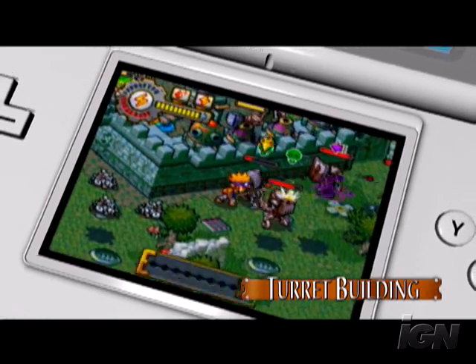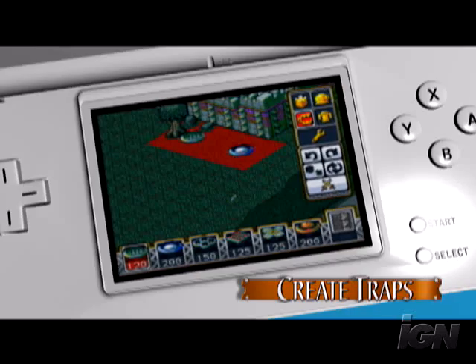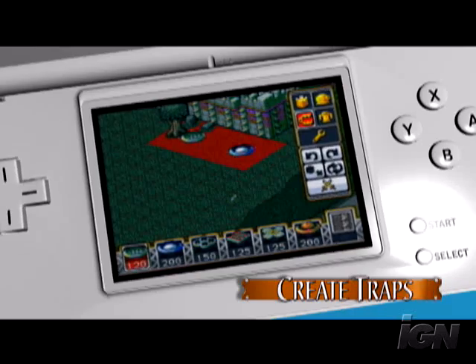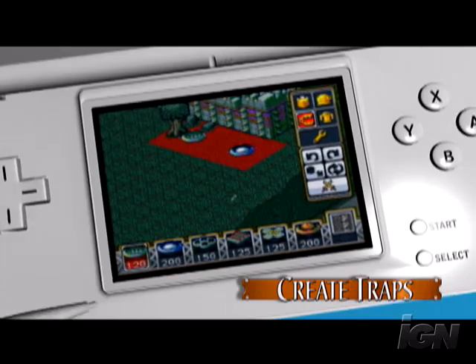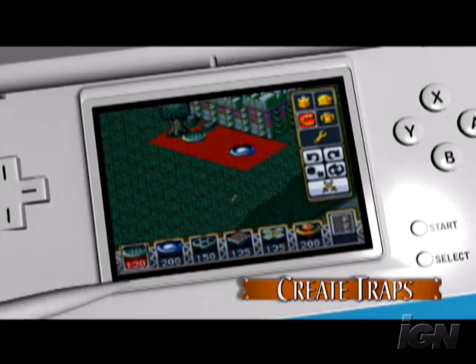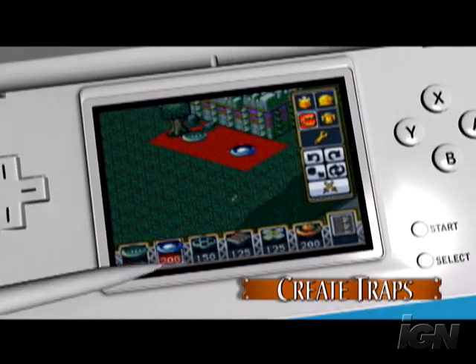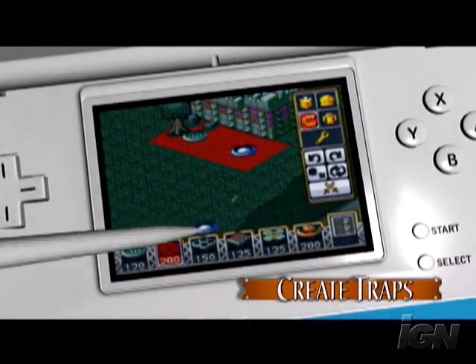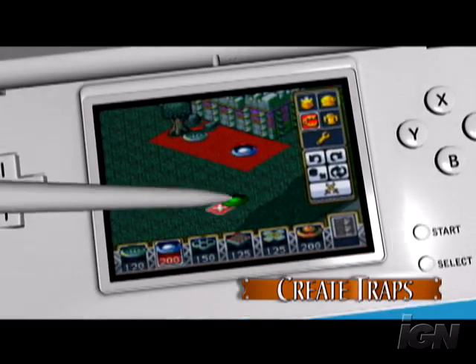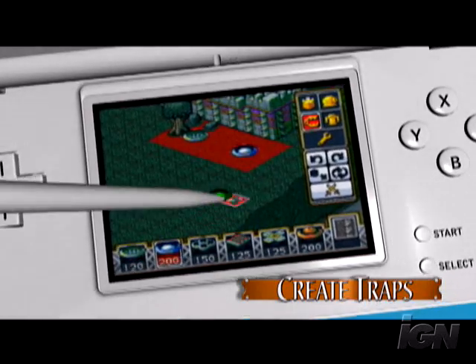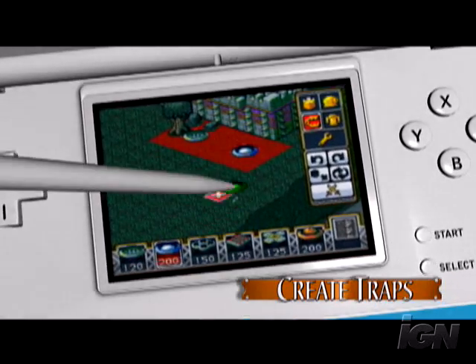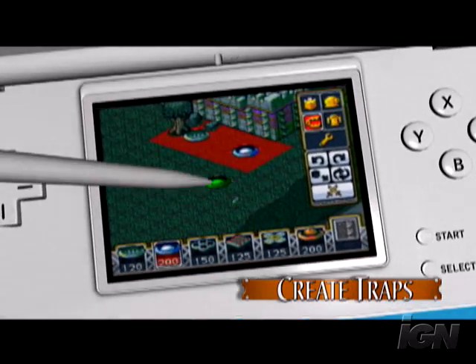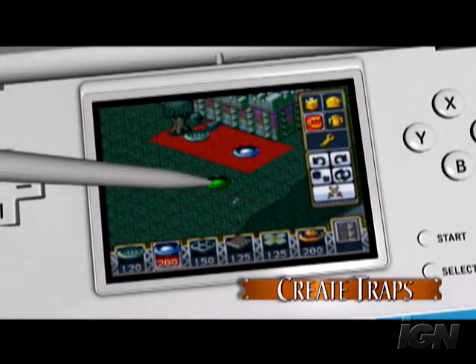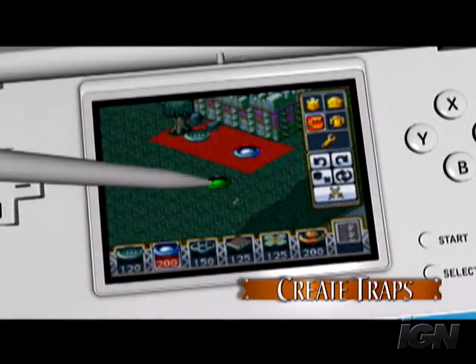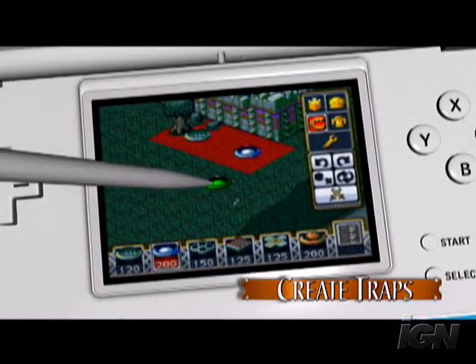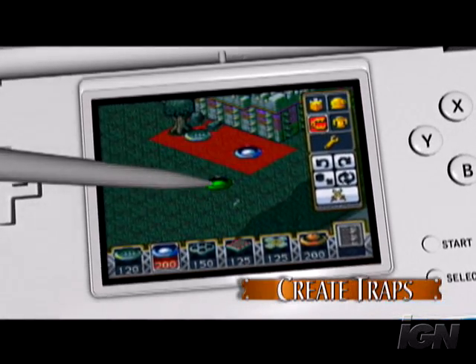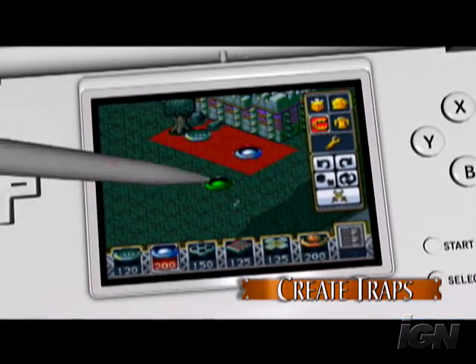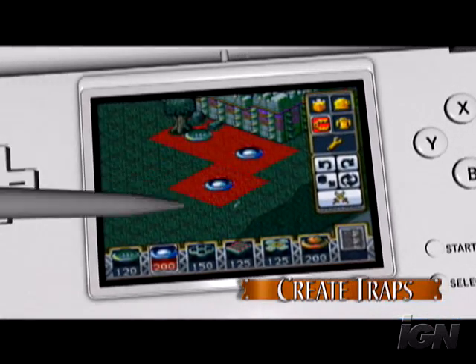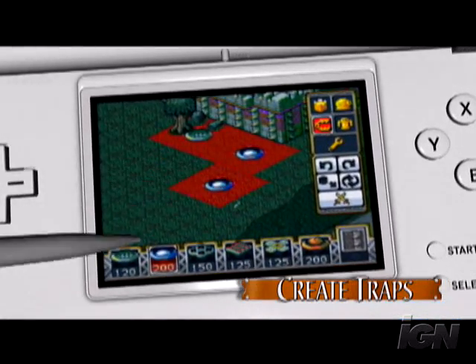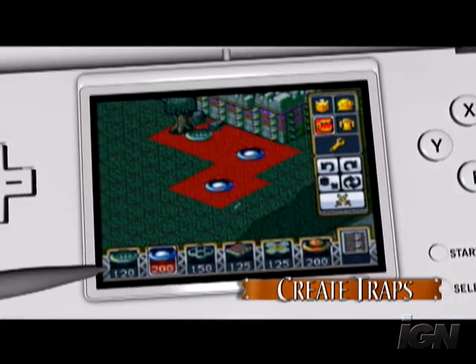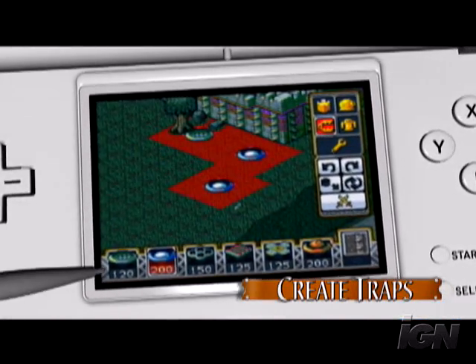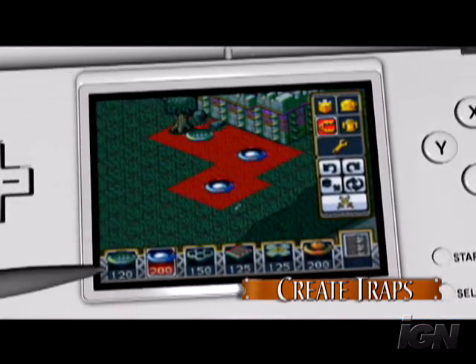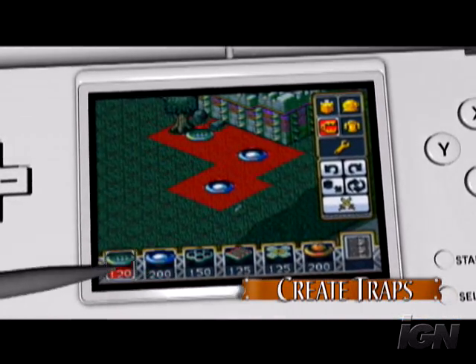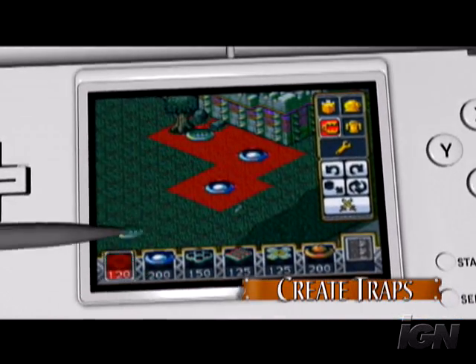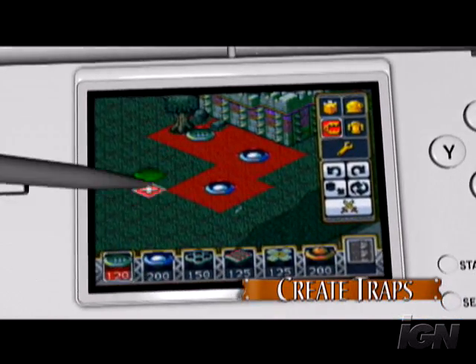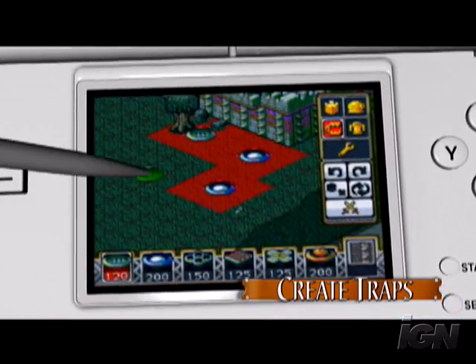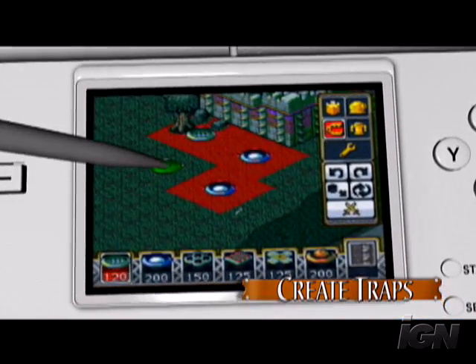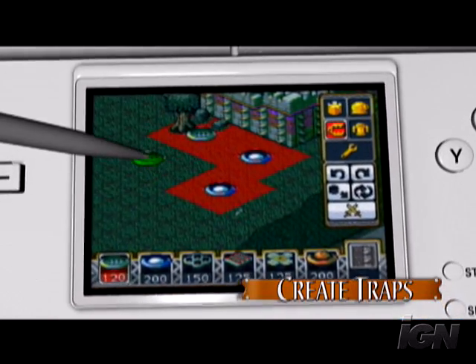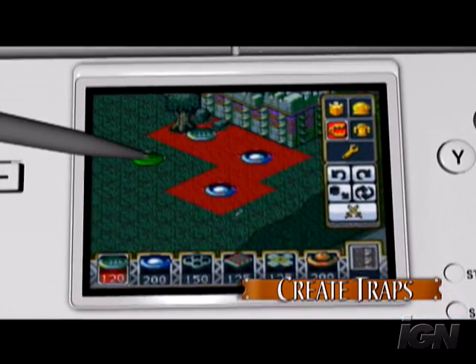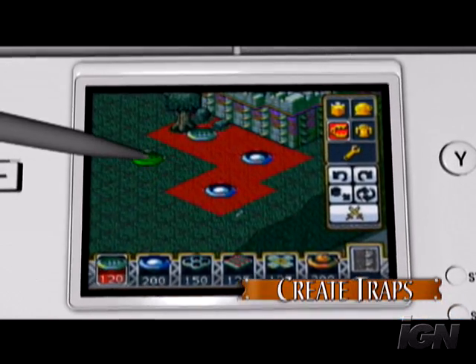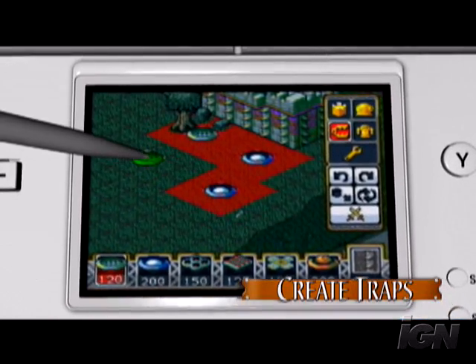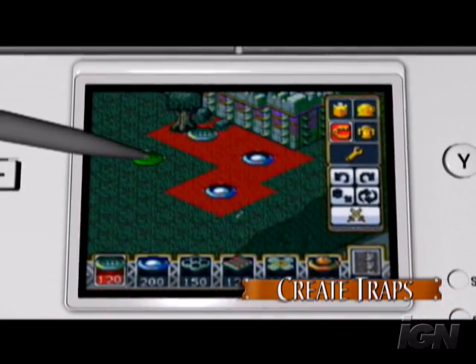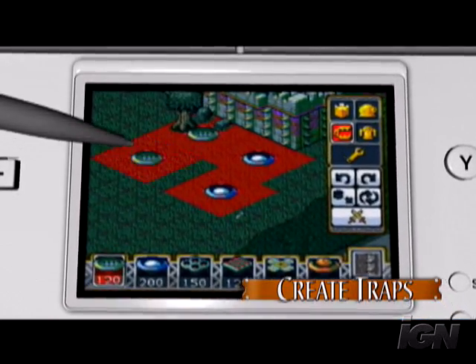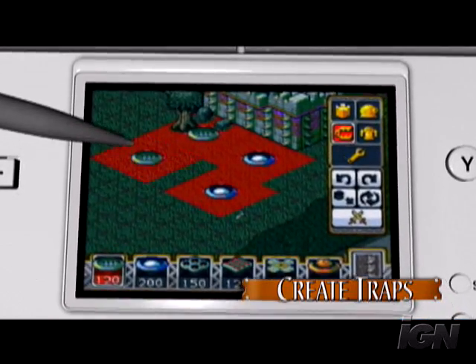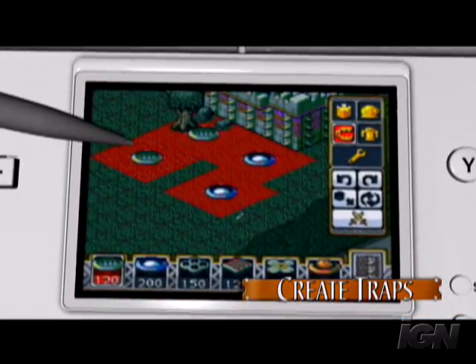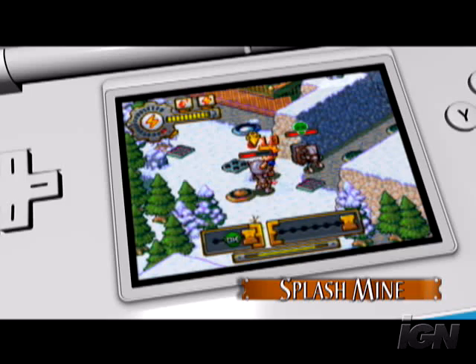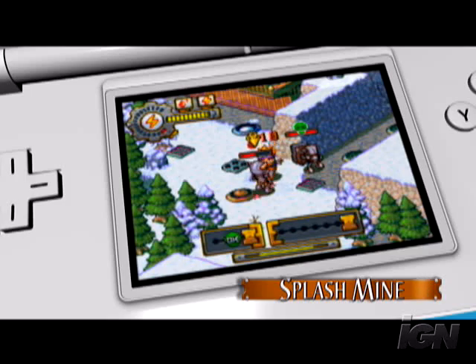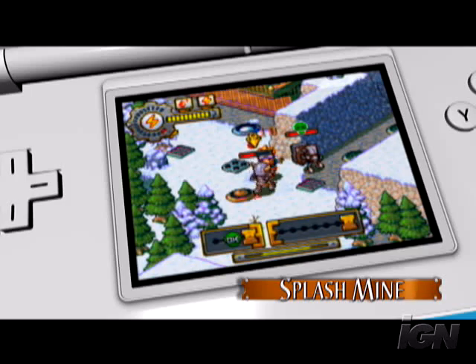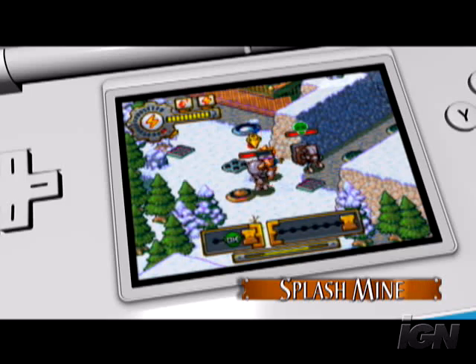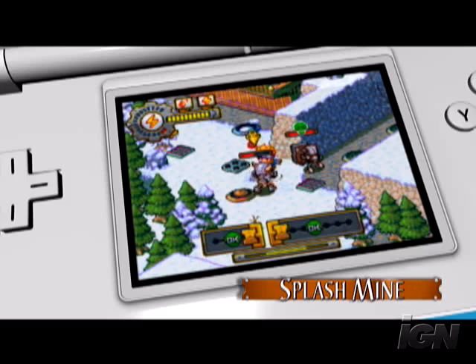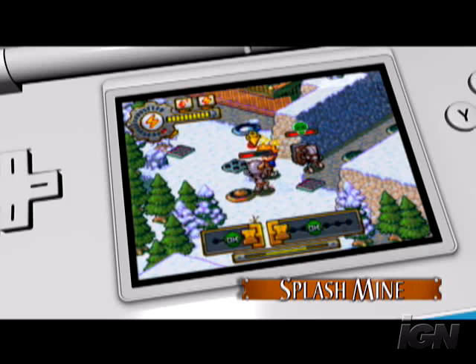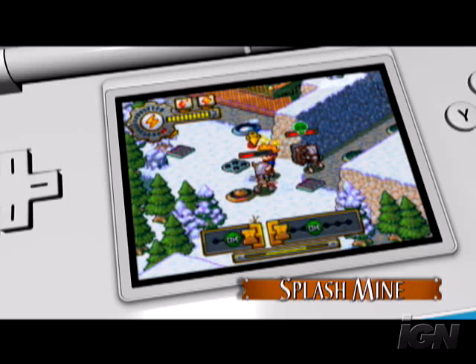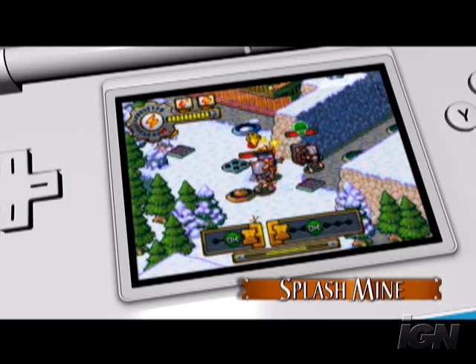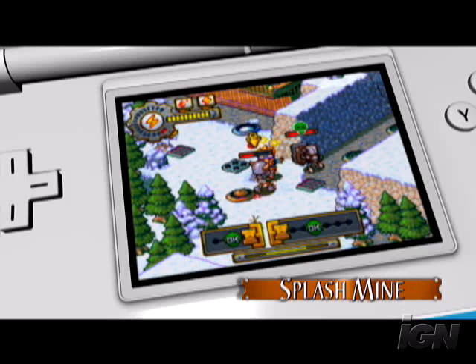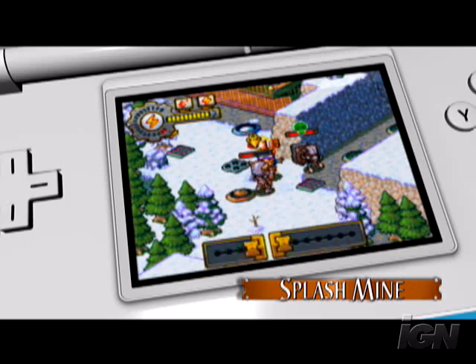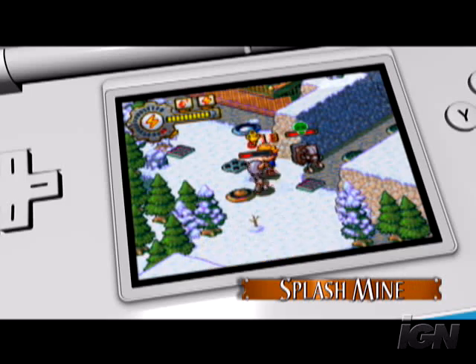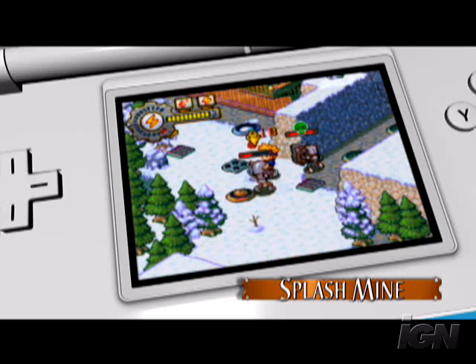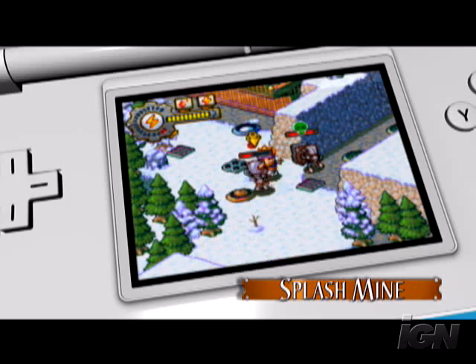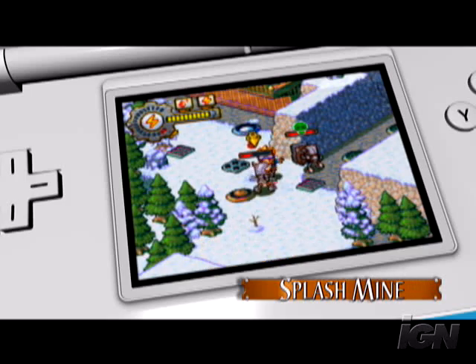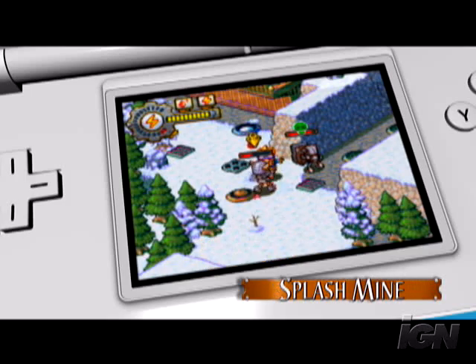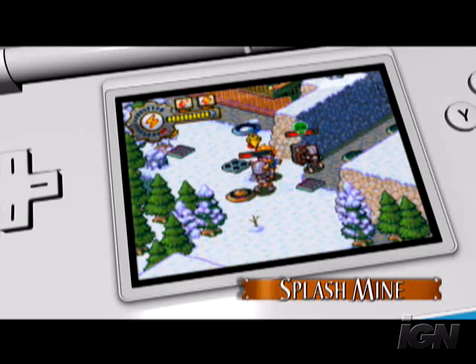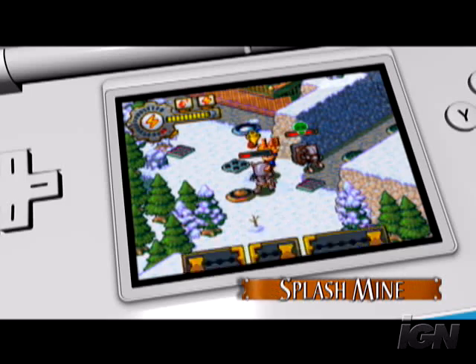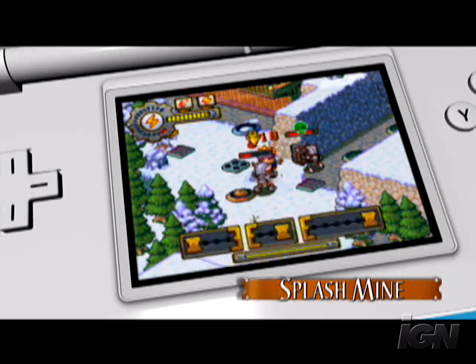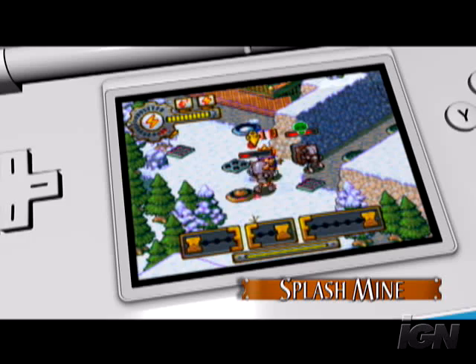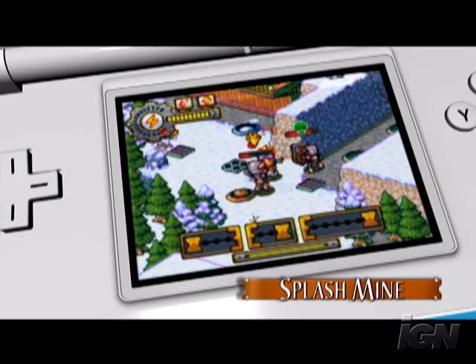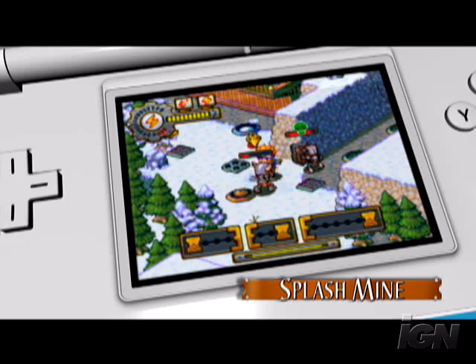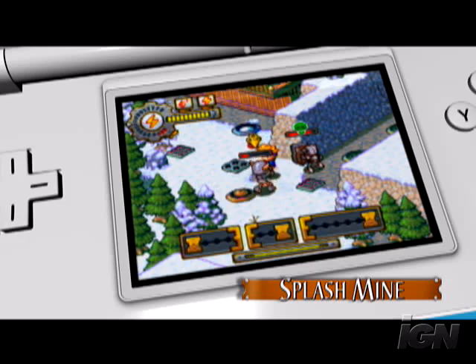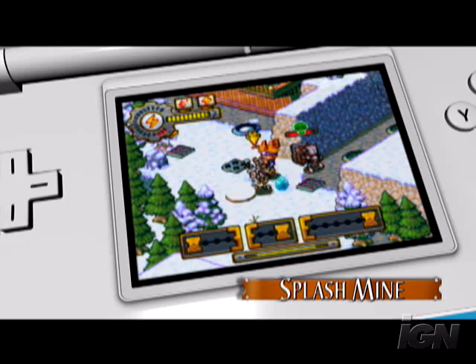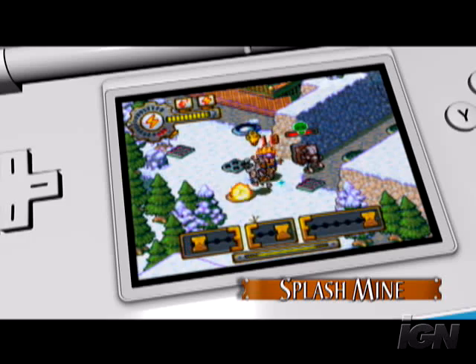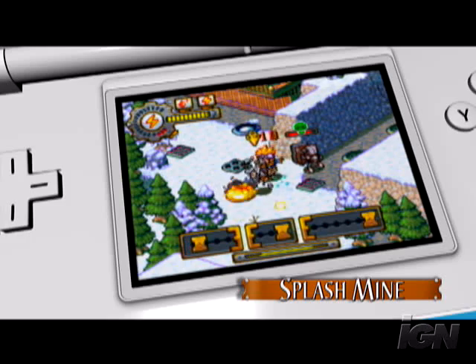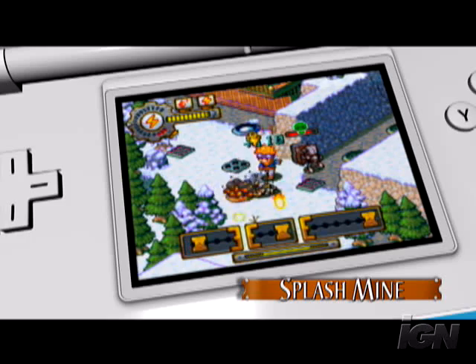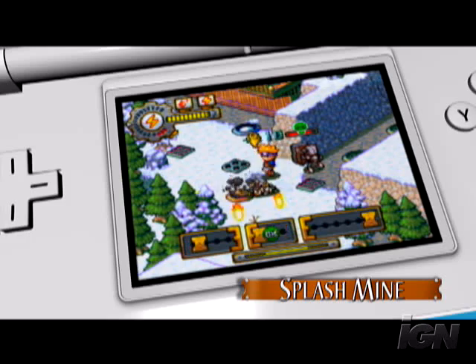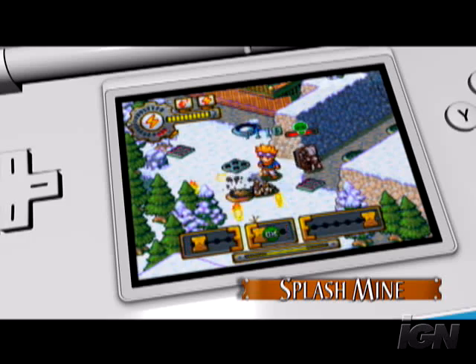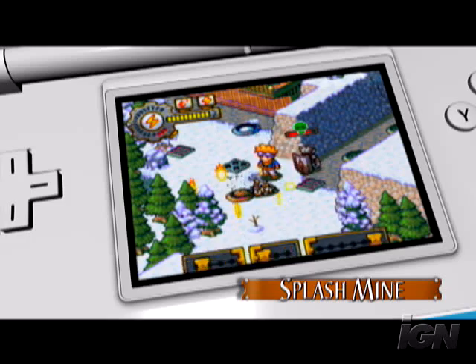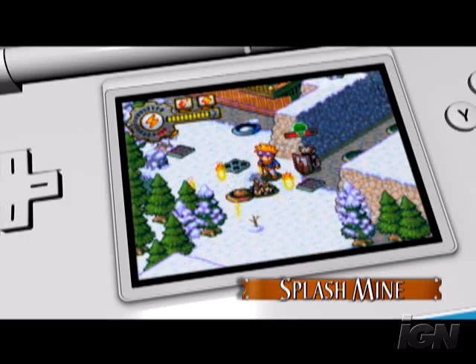Create traps which are triggered when an enemy steps near them. Try the splash mine, which causes fire damage to all clockworks in an area.